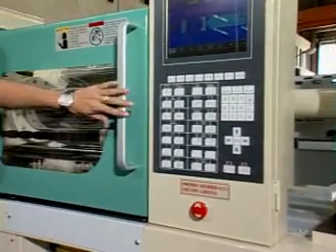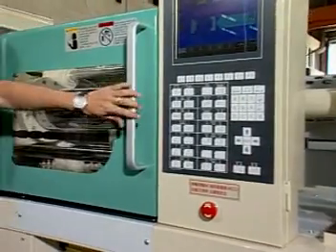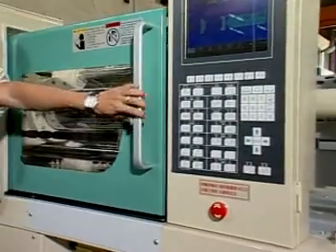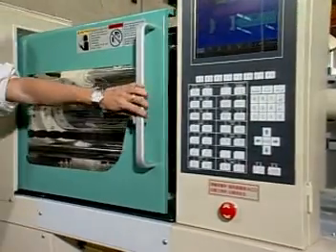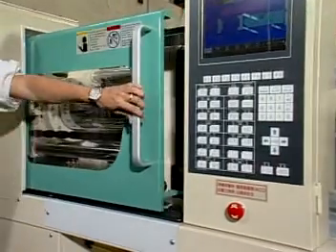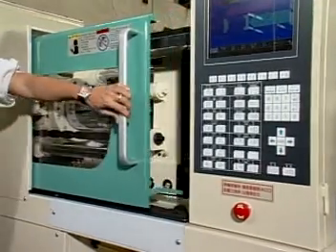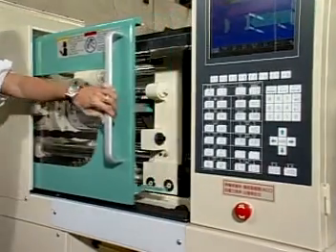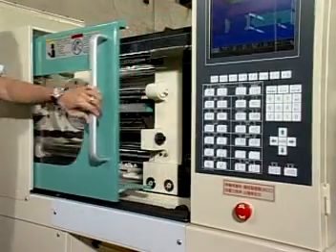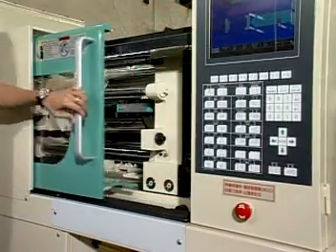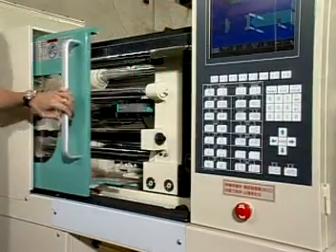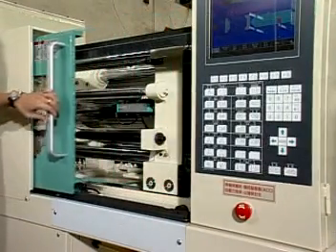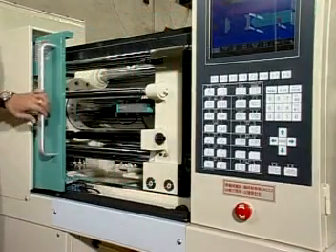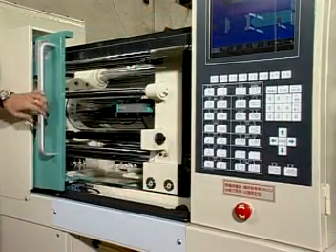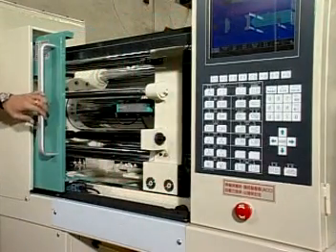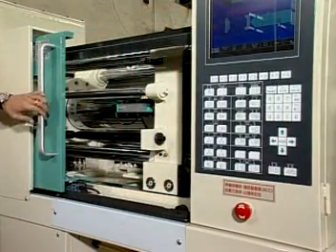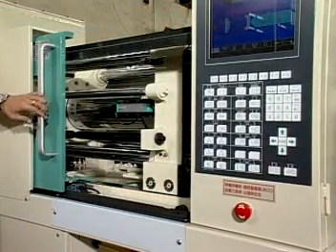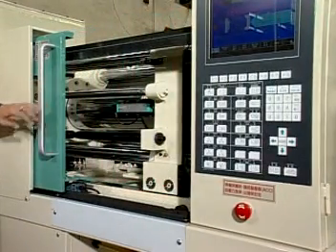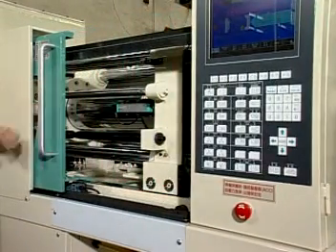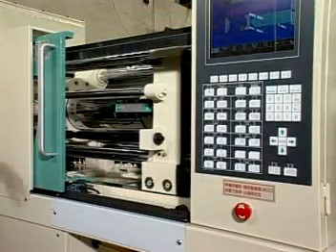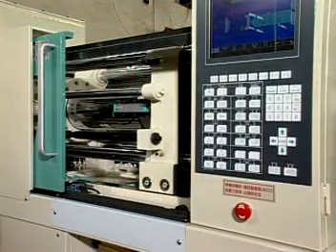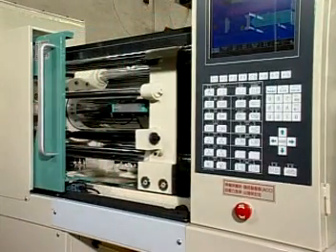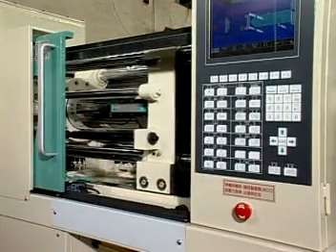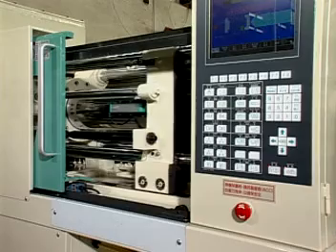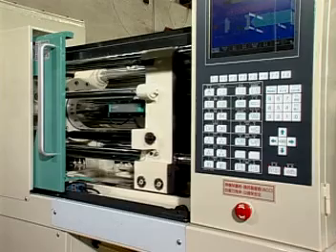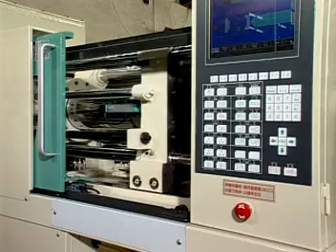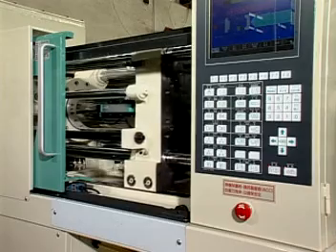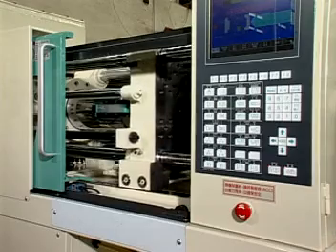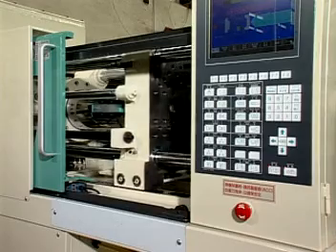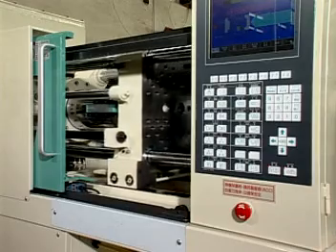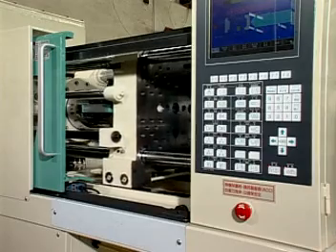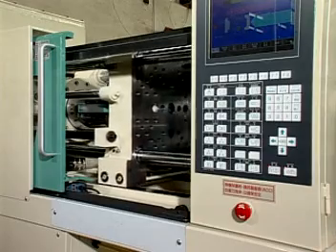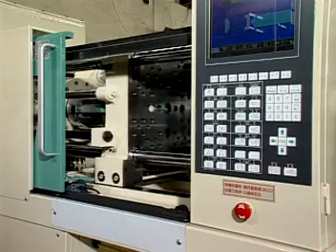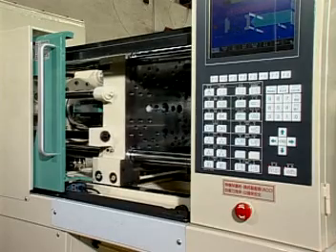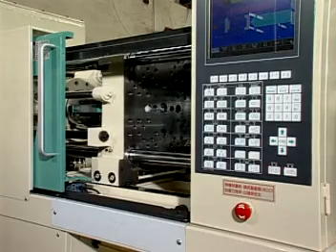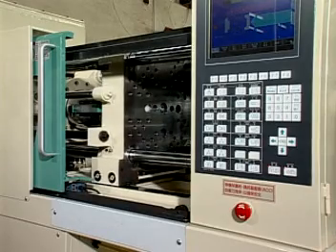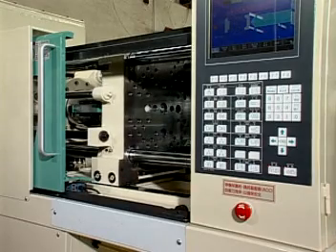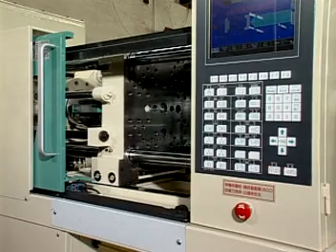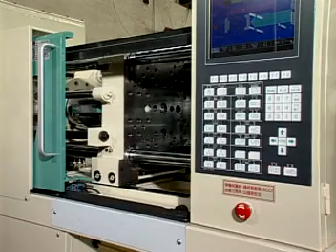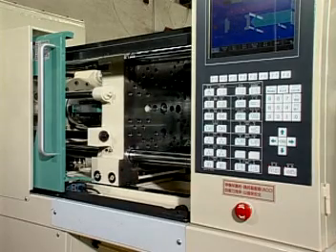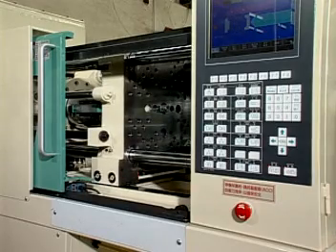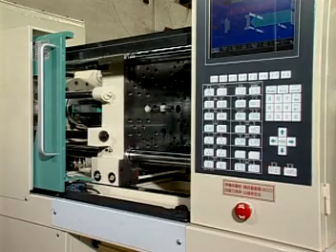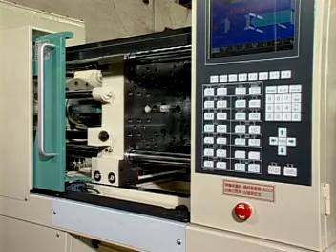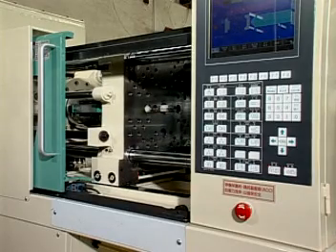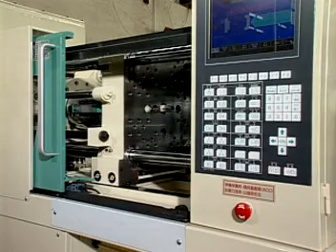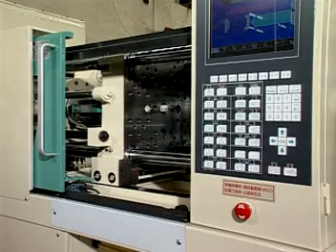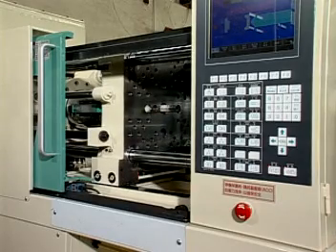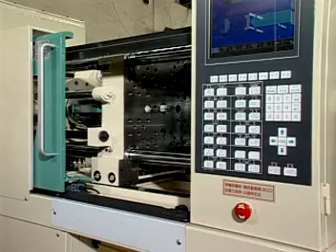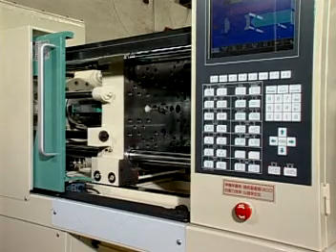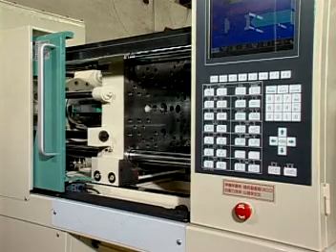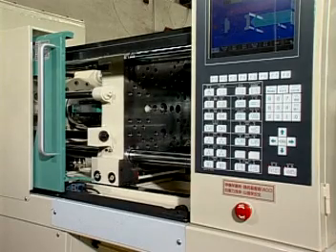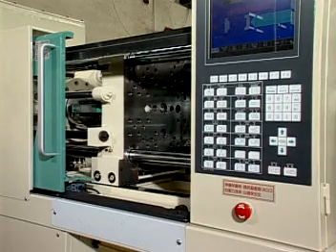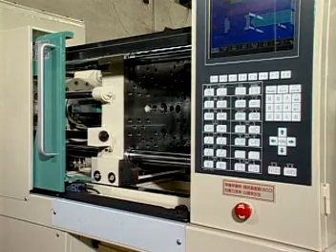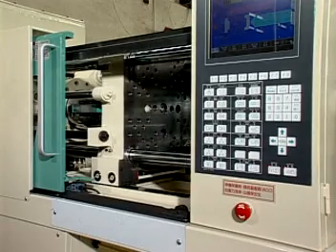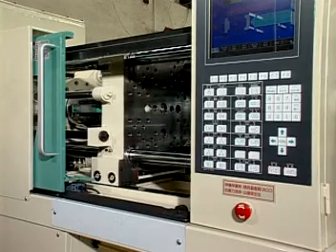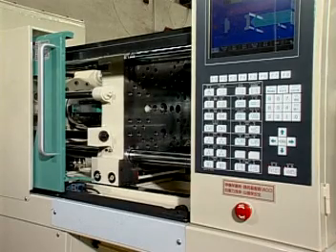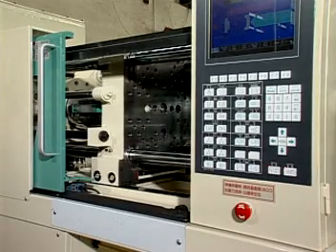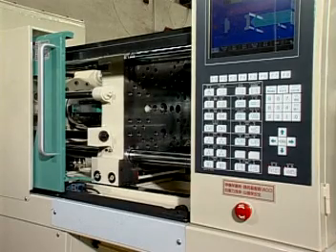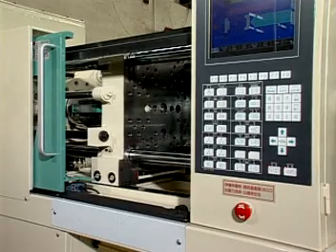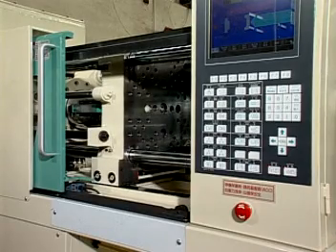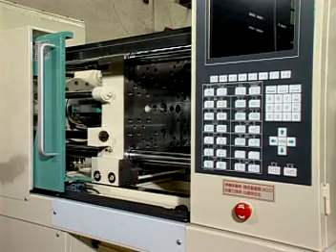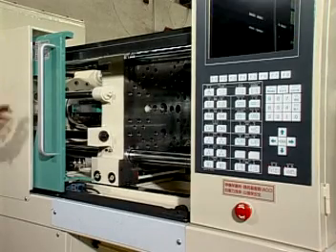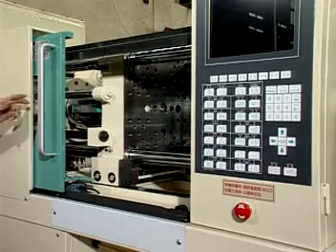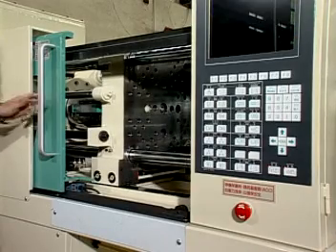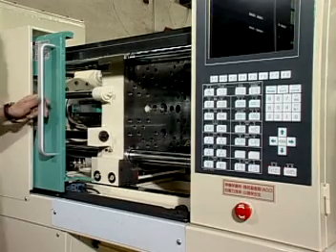Electric, hydraulic and mechanical triple mold protection function ensures the safety of the controller.